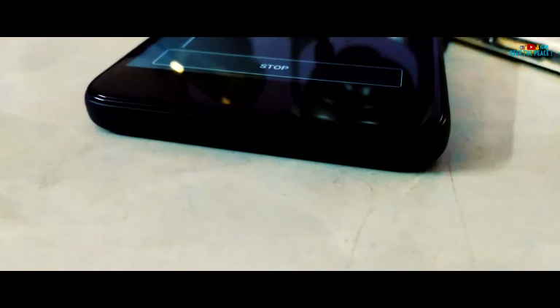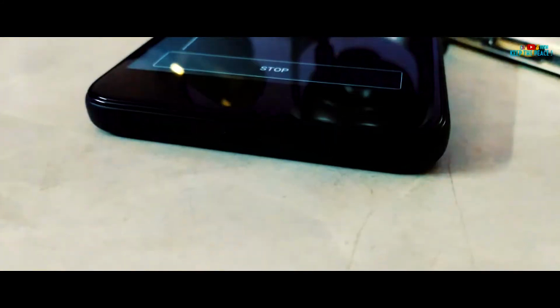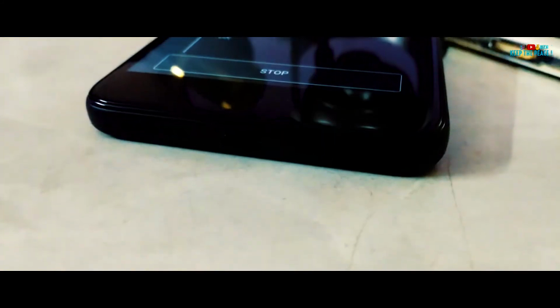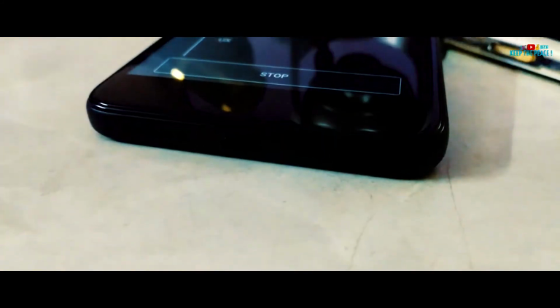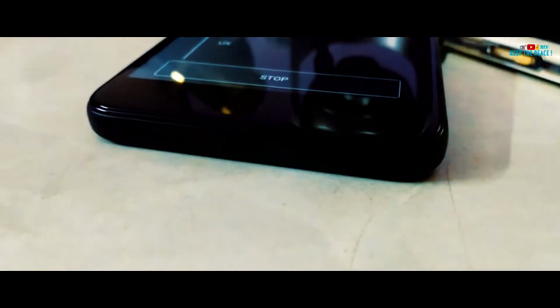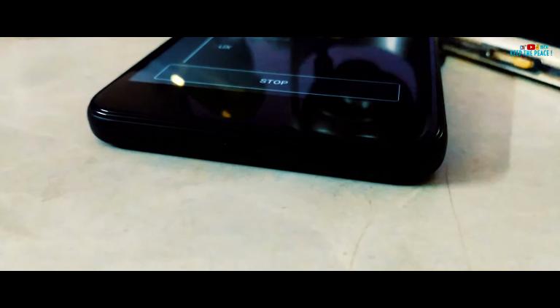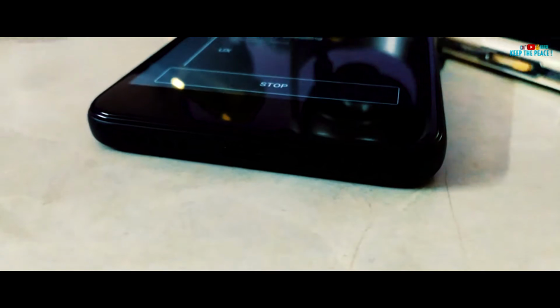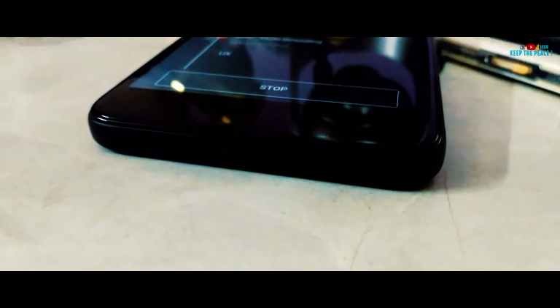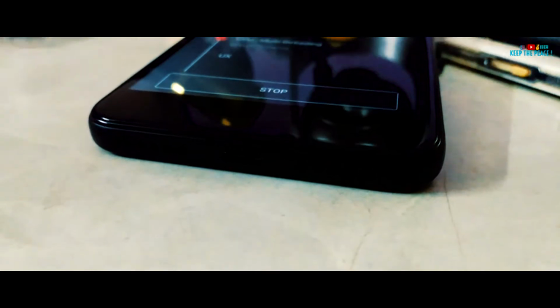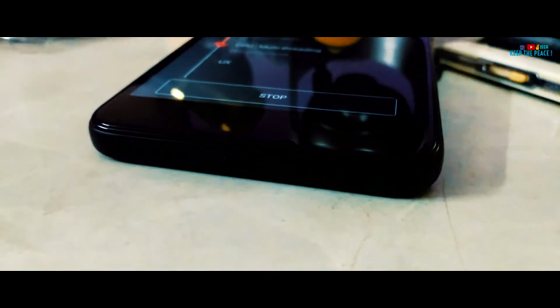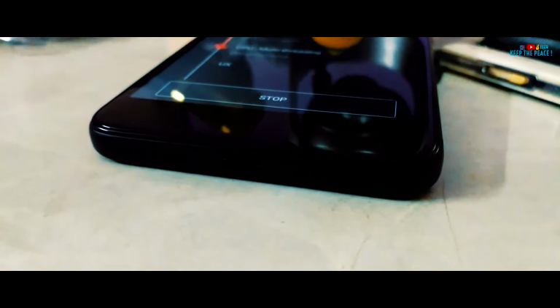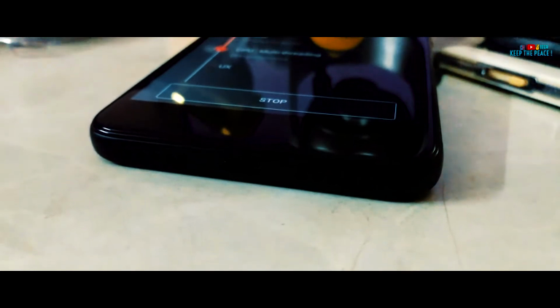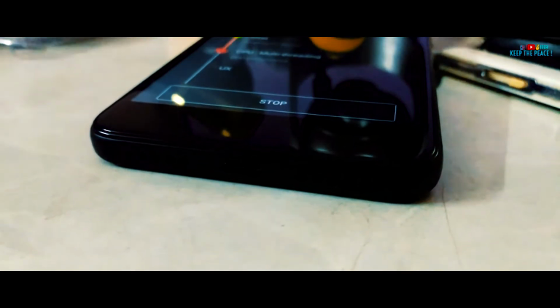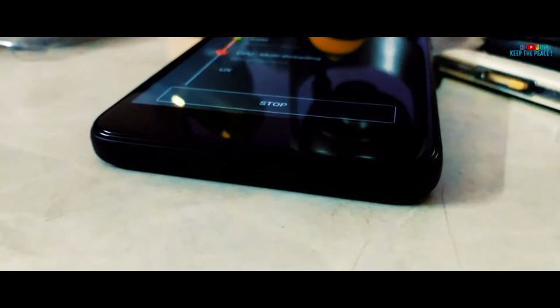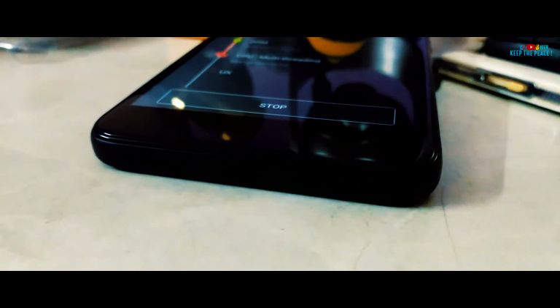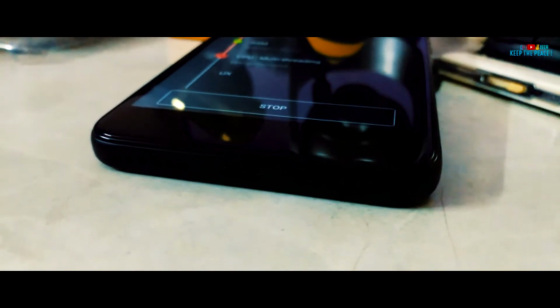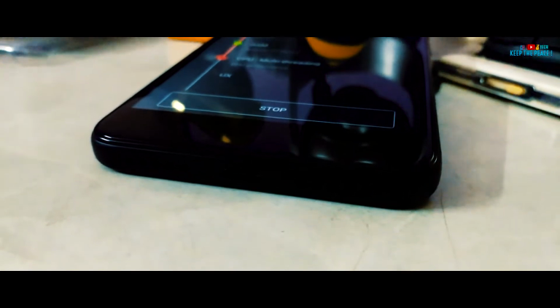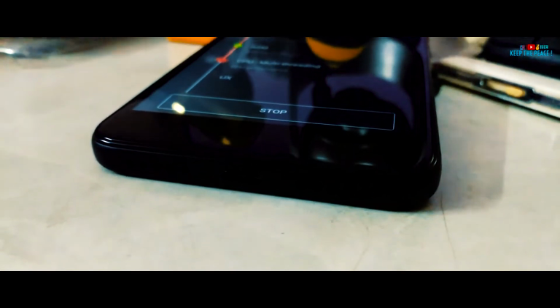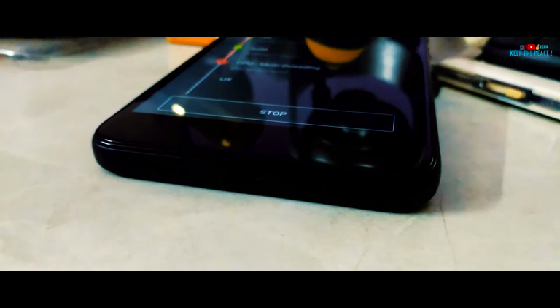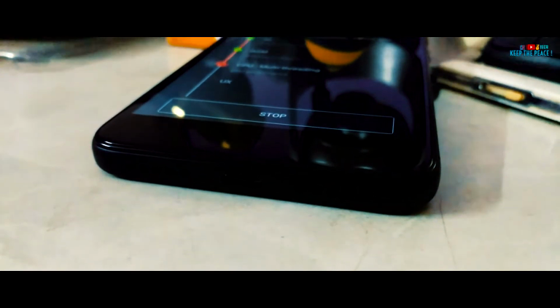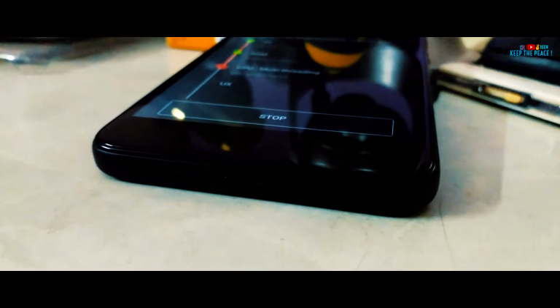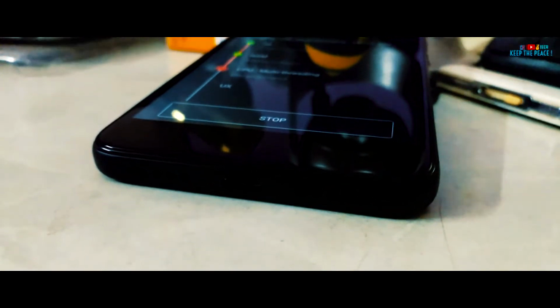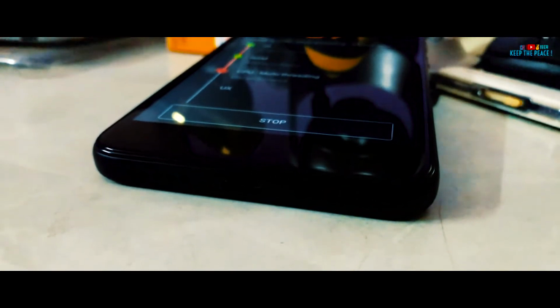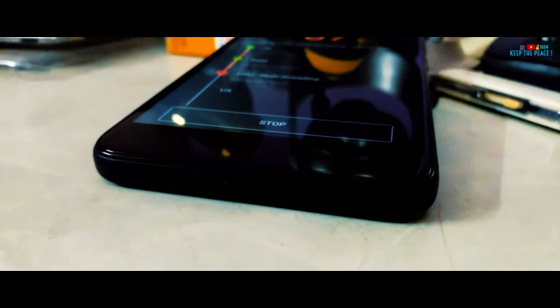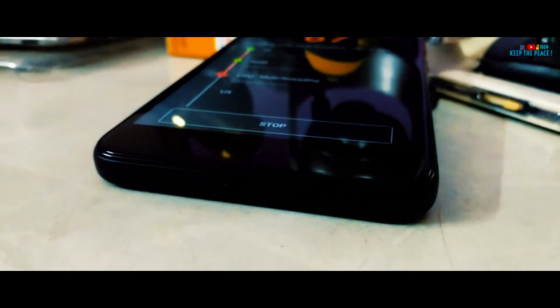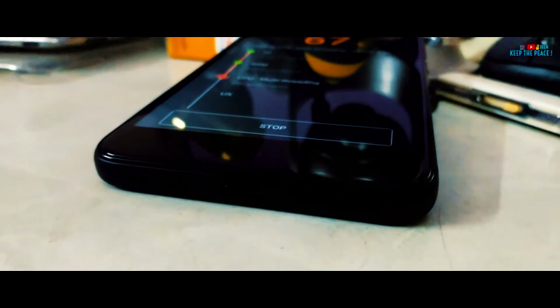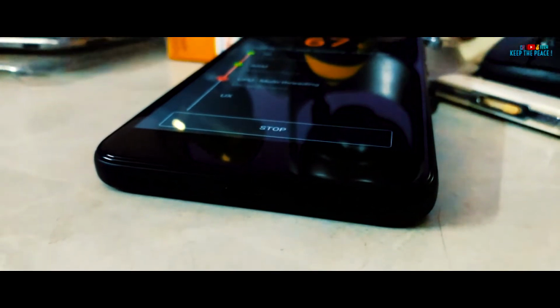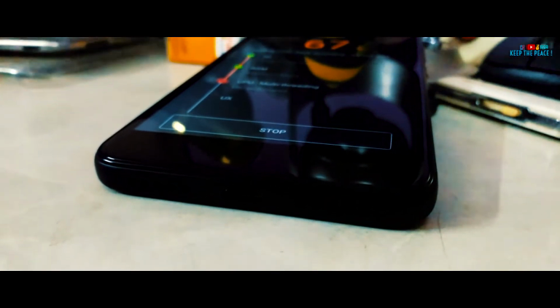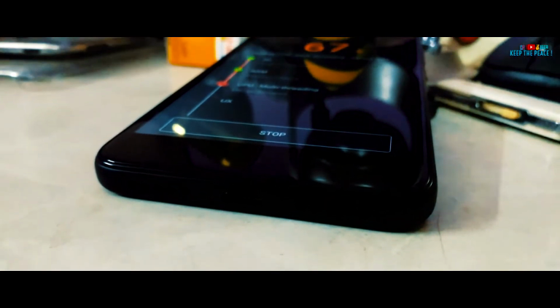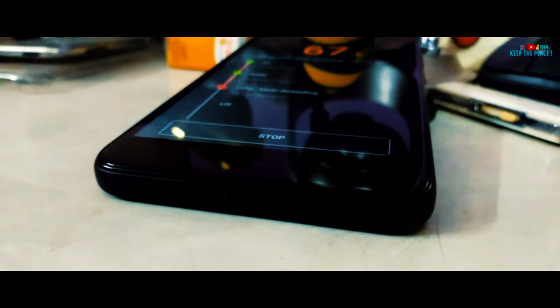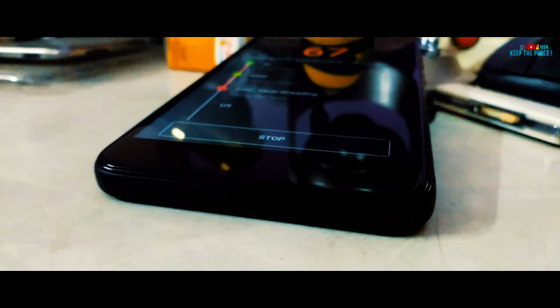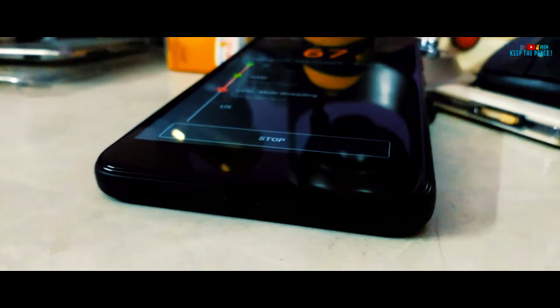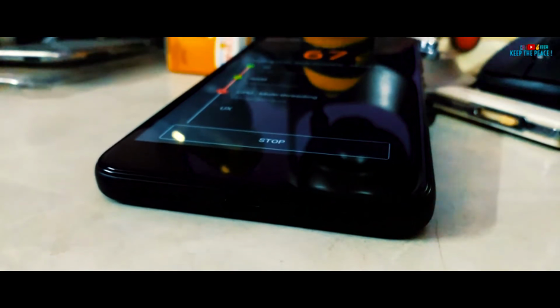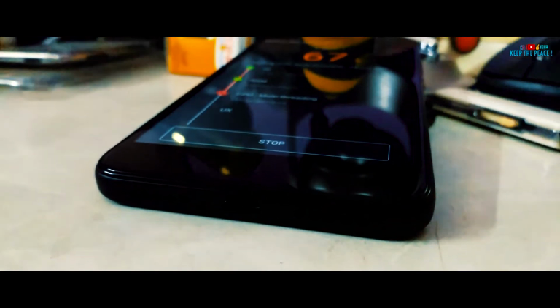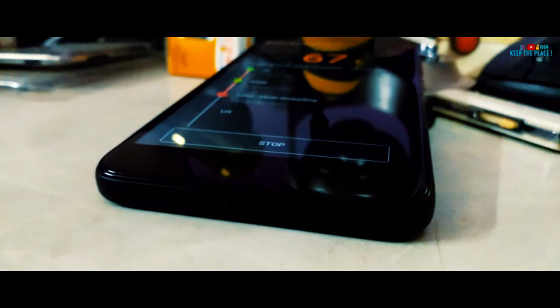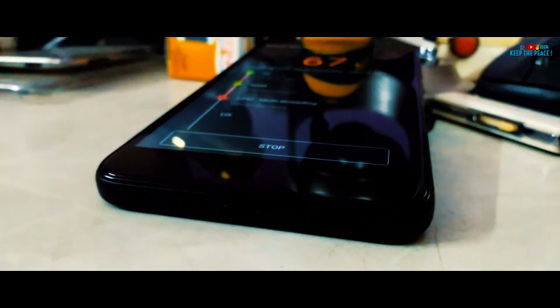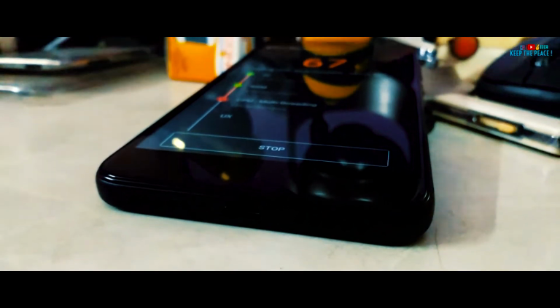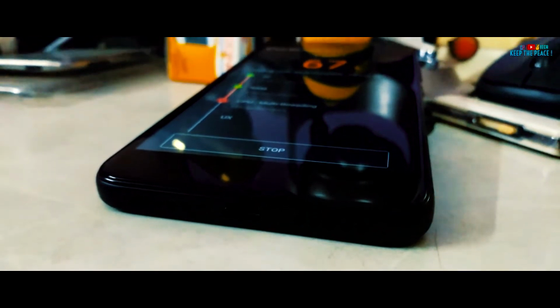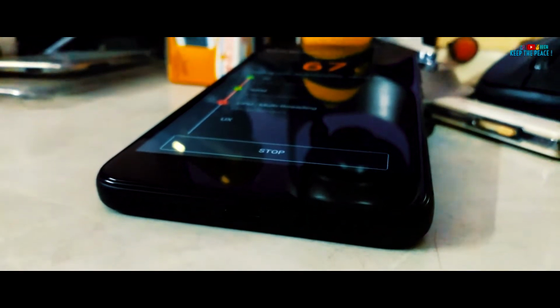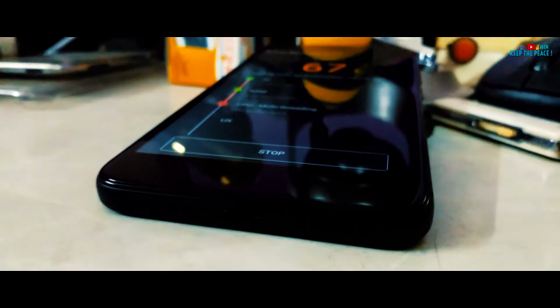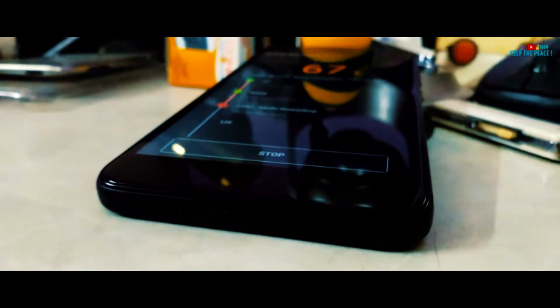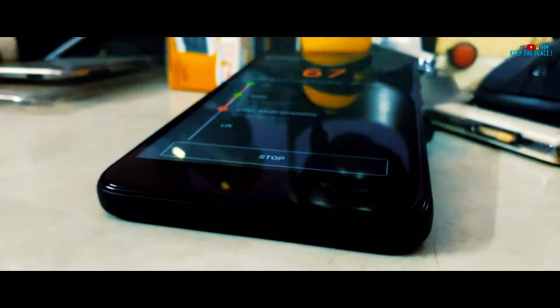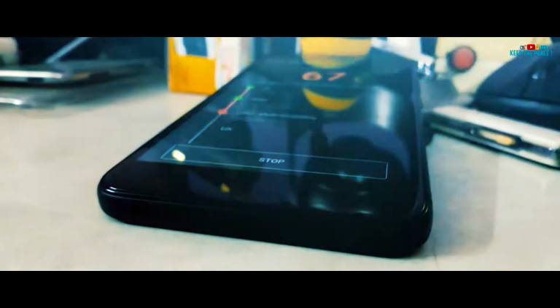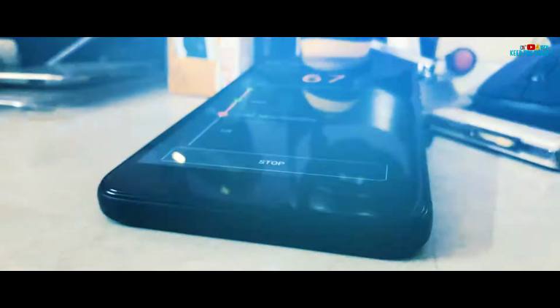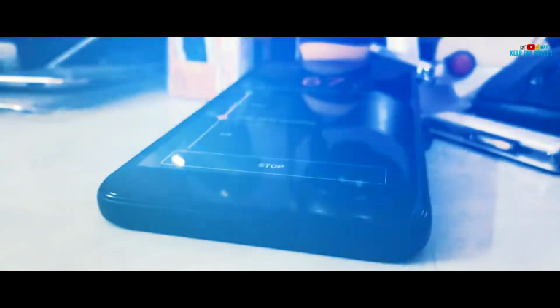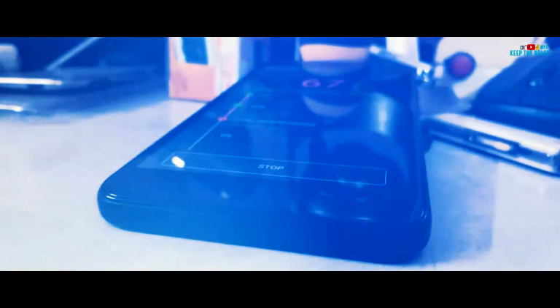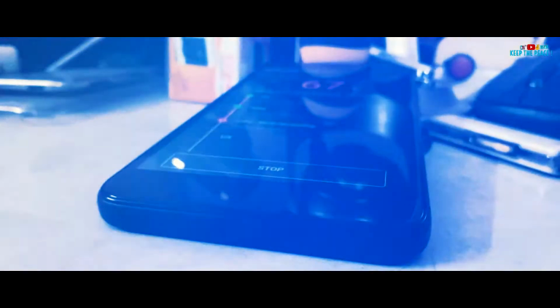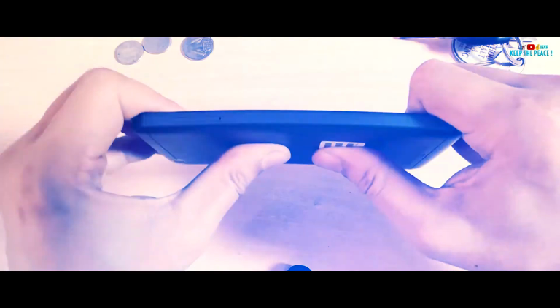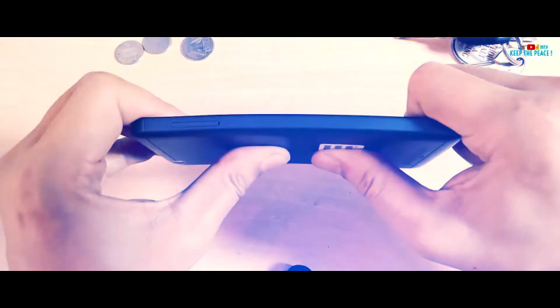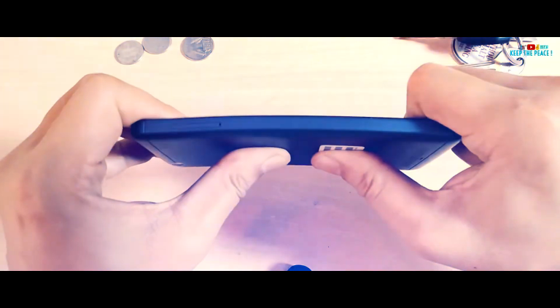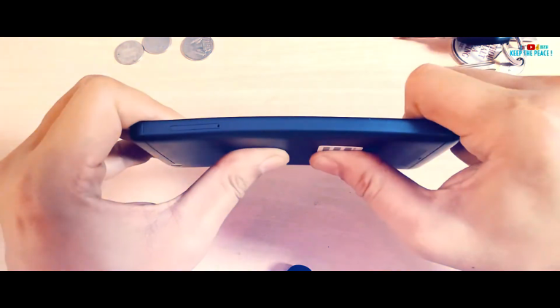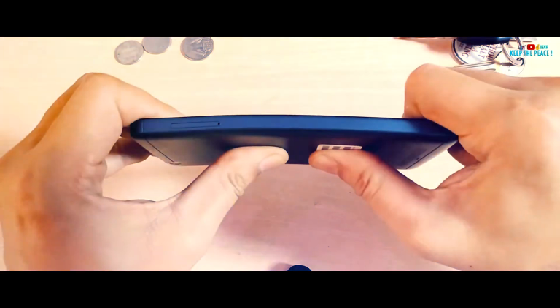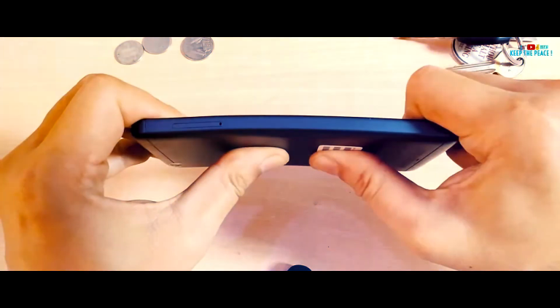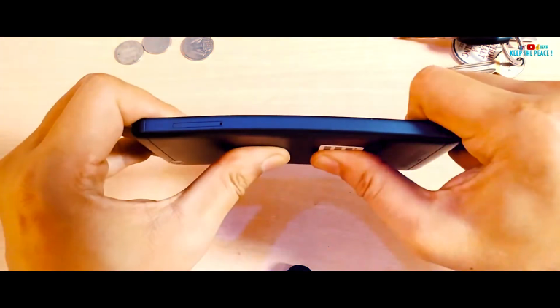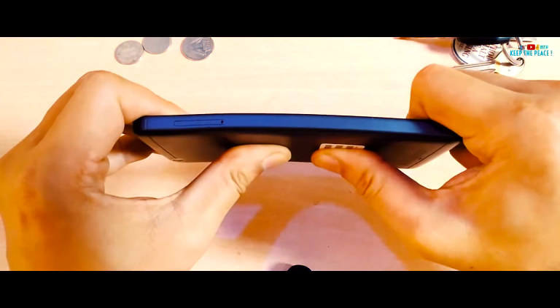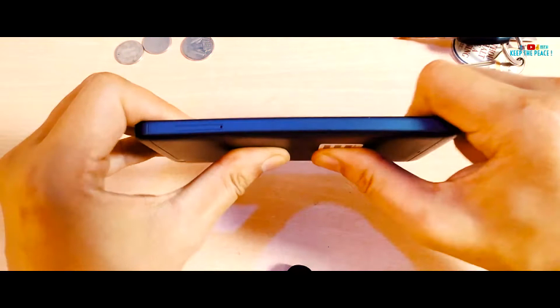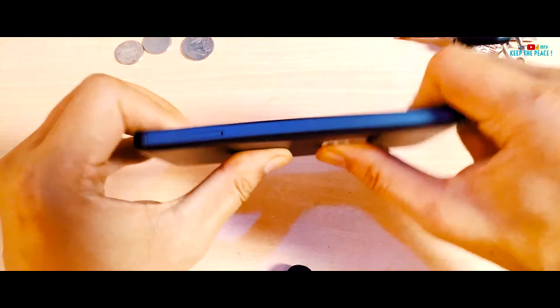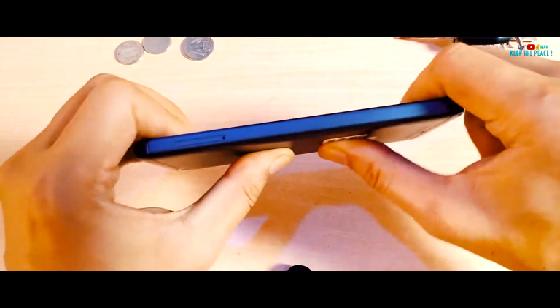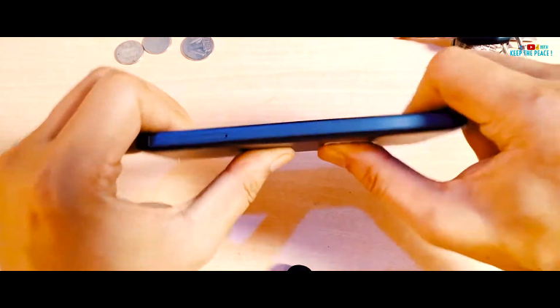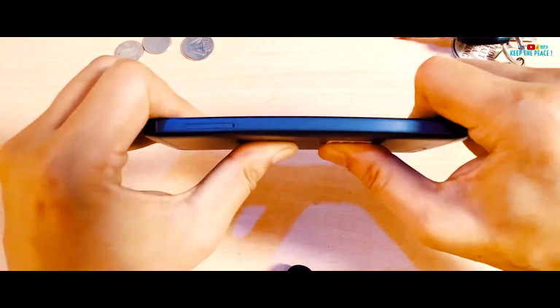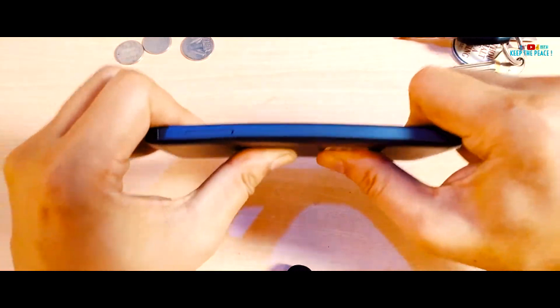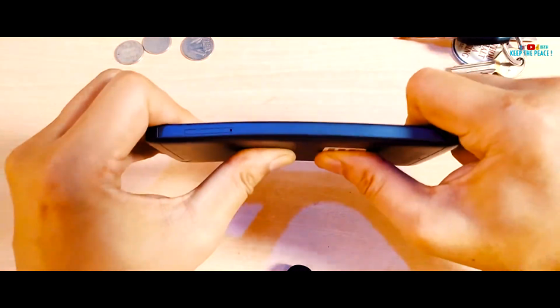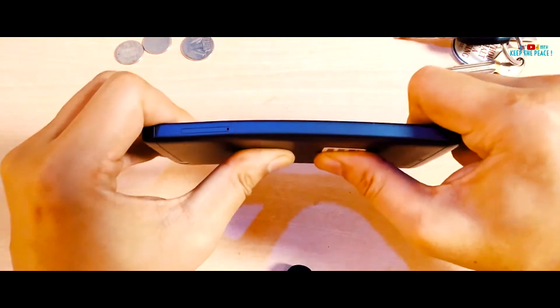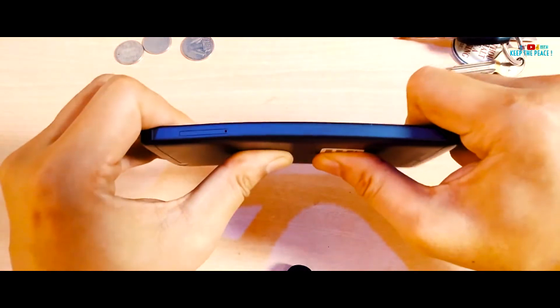Durability wise, both are very strong as you may have seen my durability tests on the Redmi 4A! Stay tuned for the bend test of the Redmi 4 coming up soon!